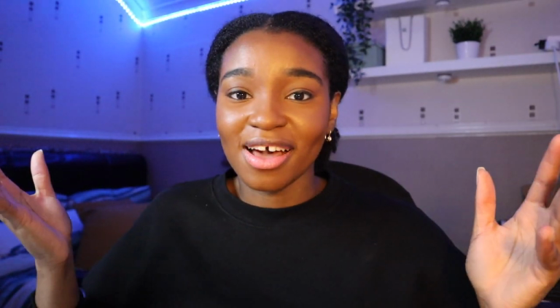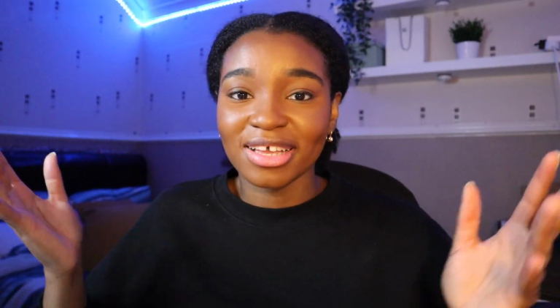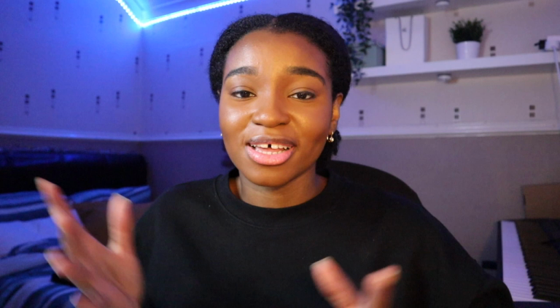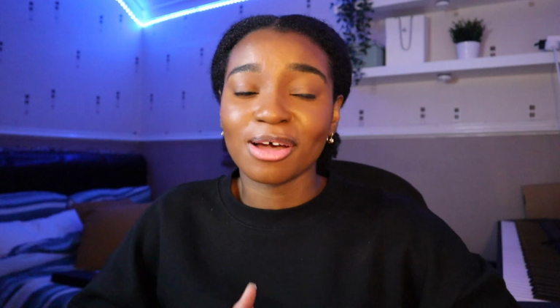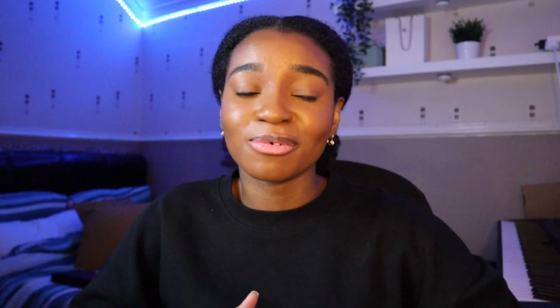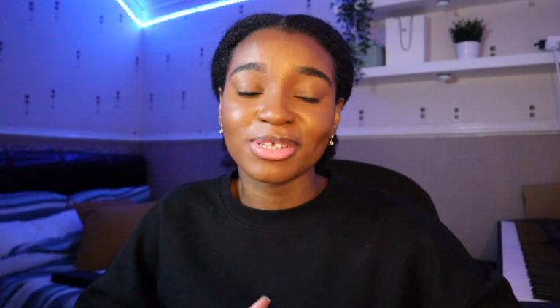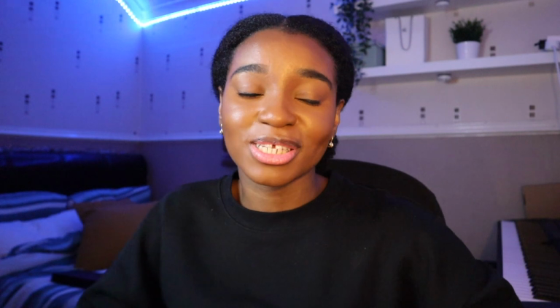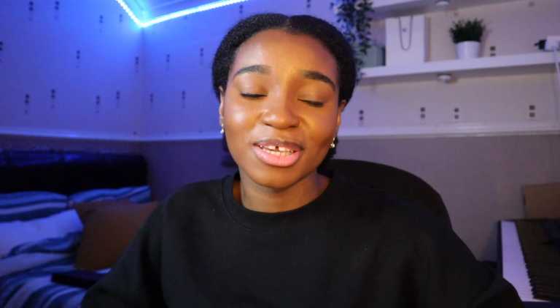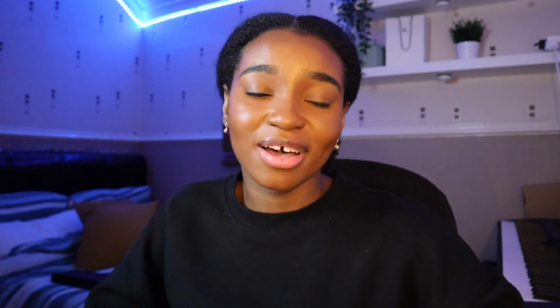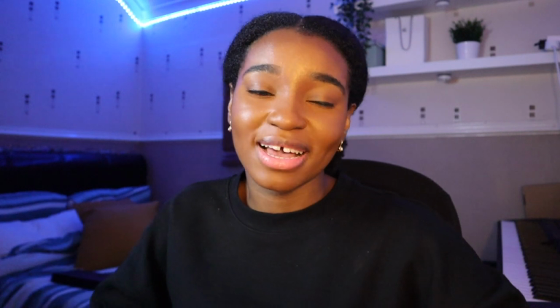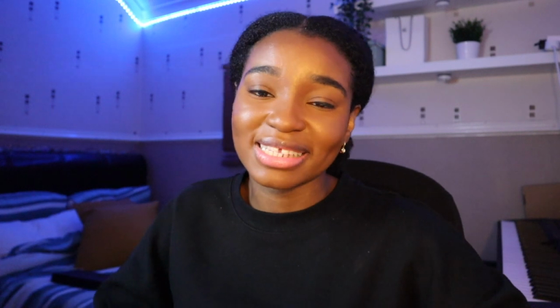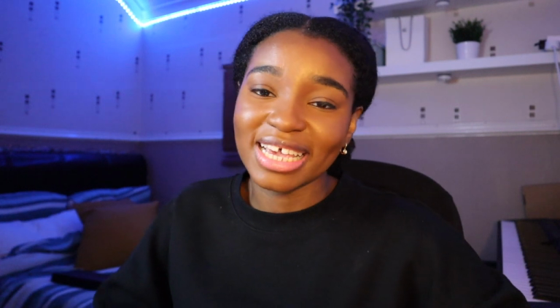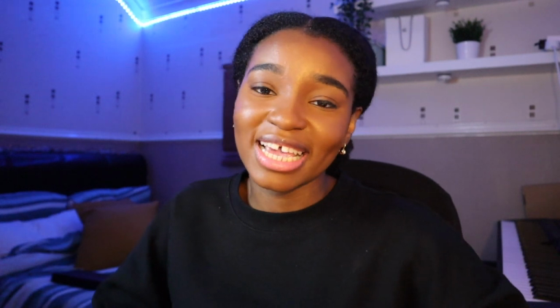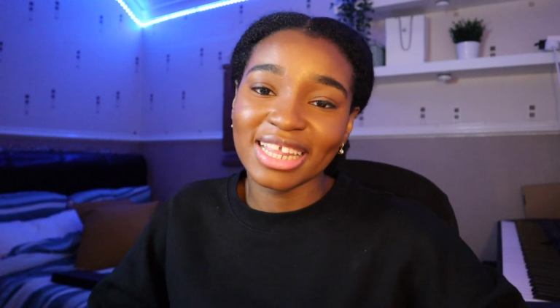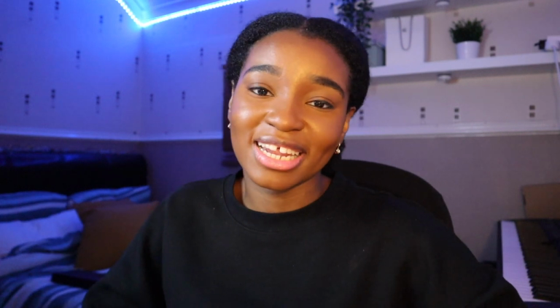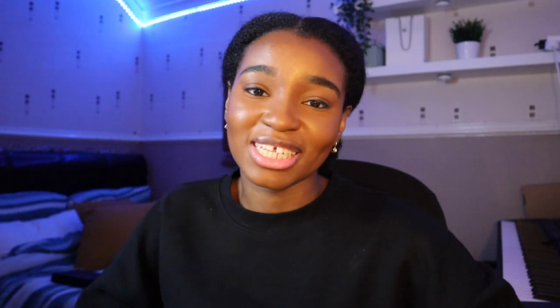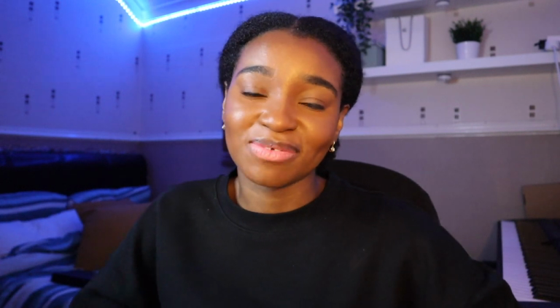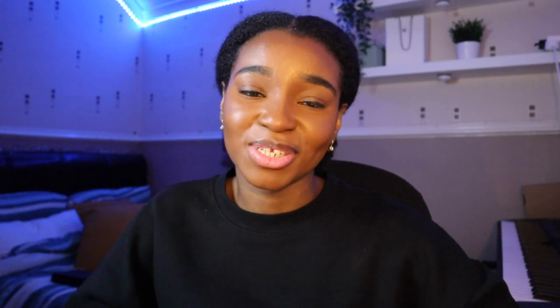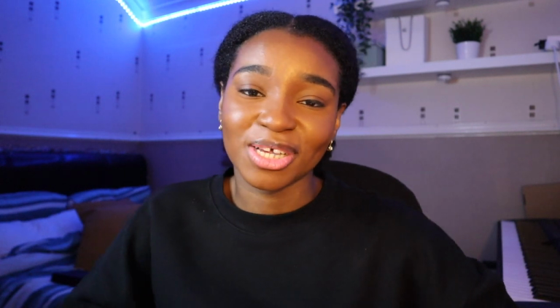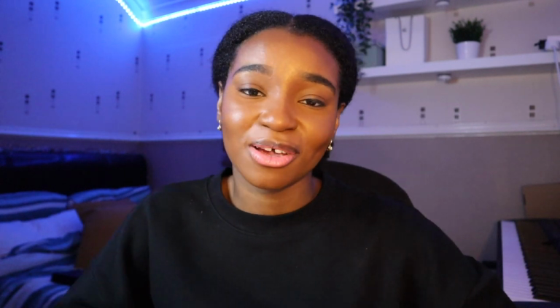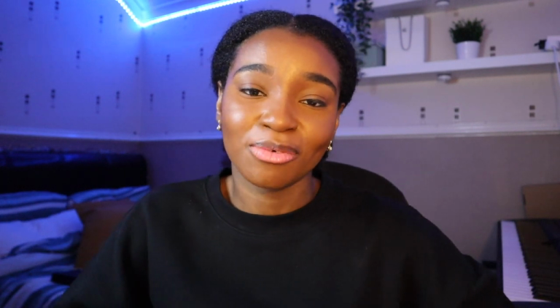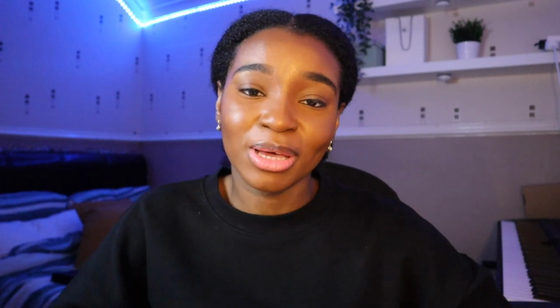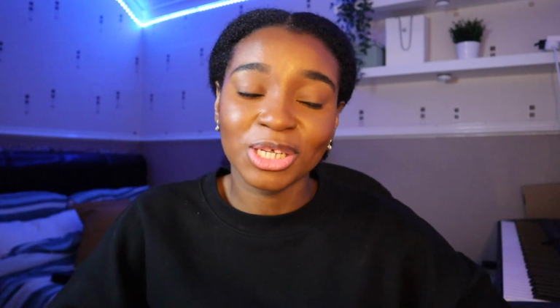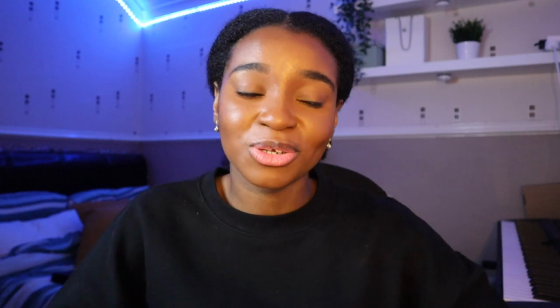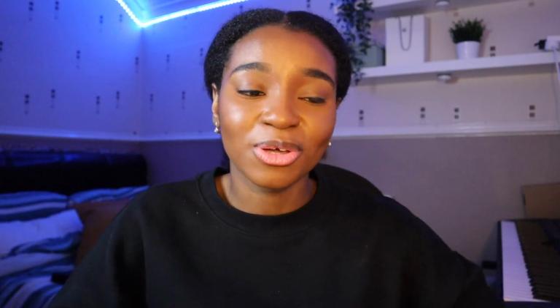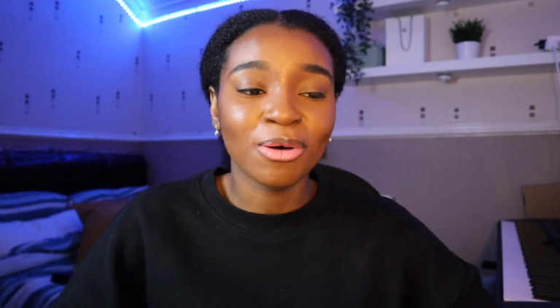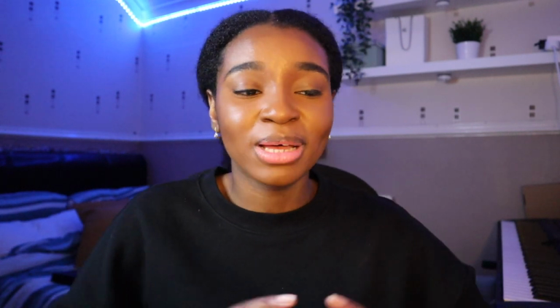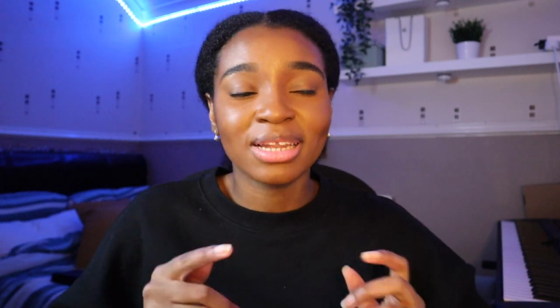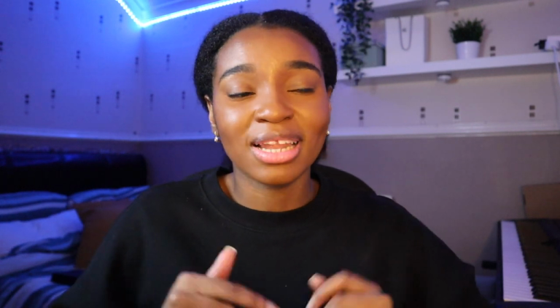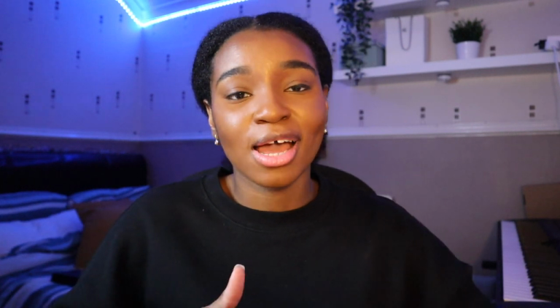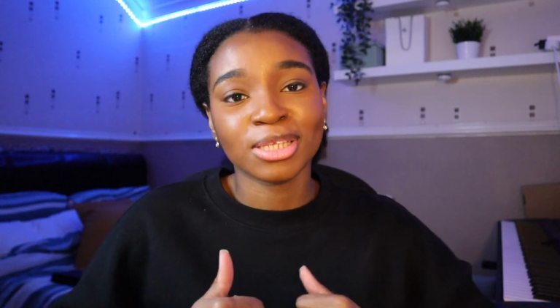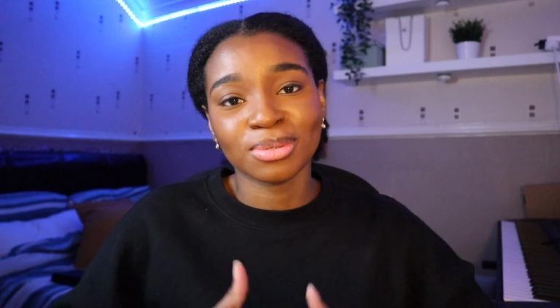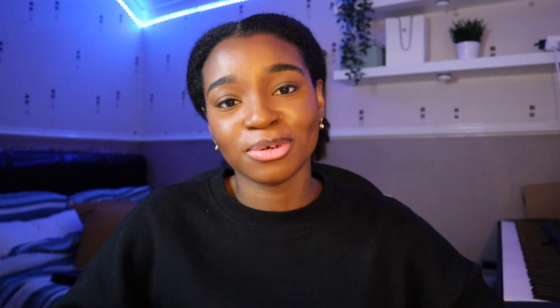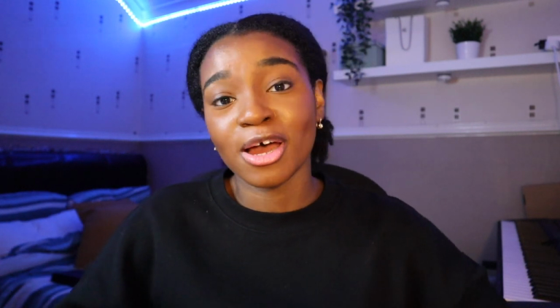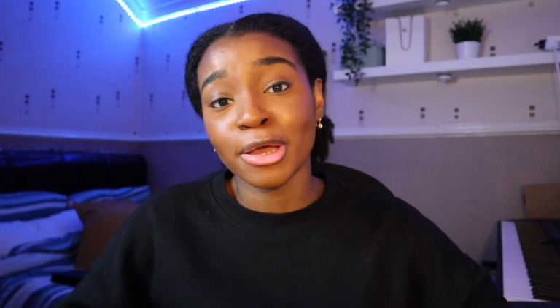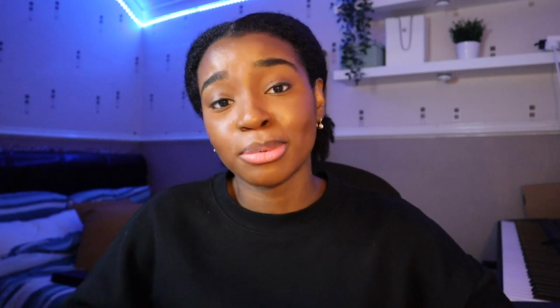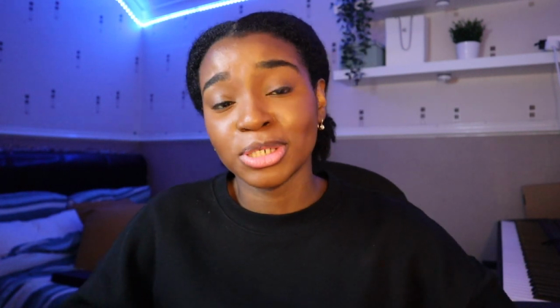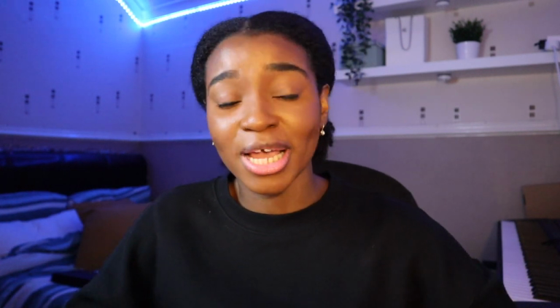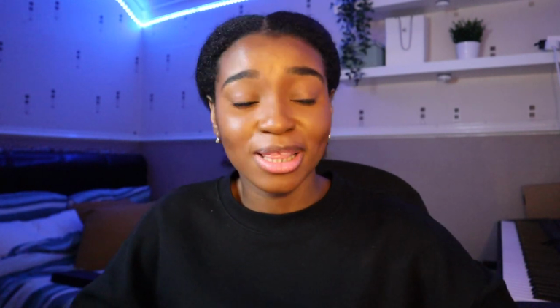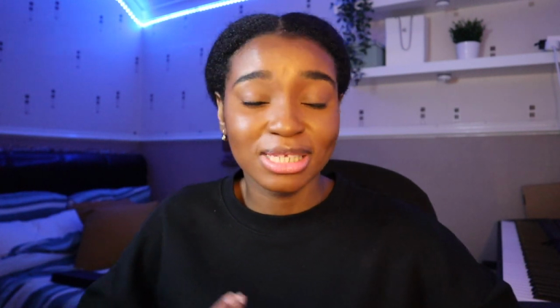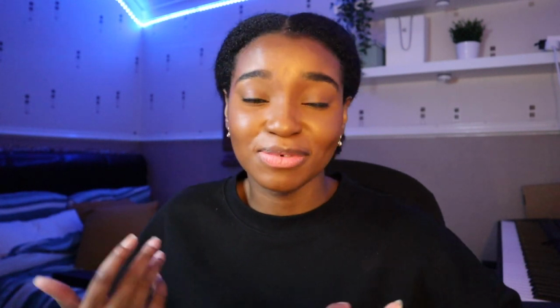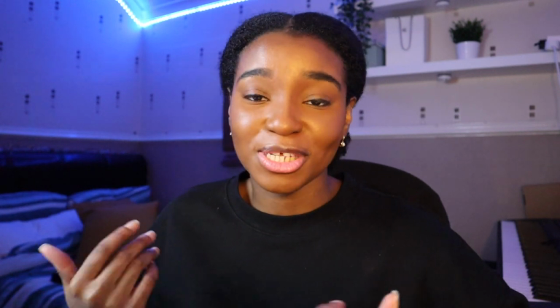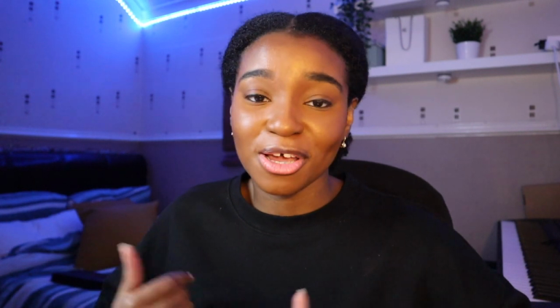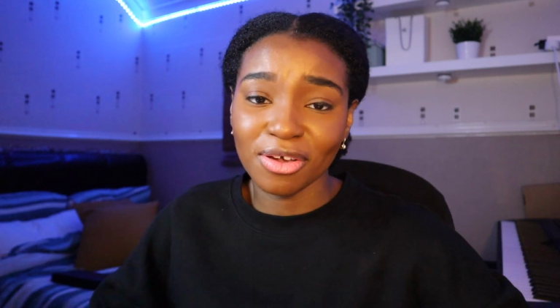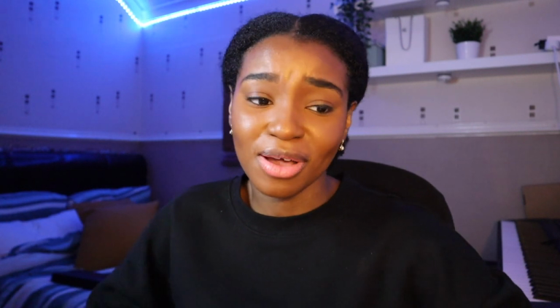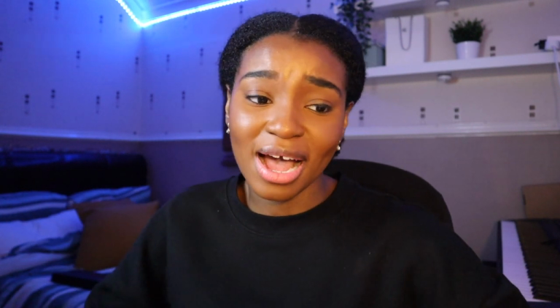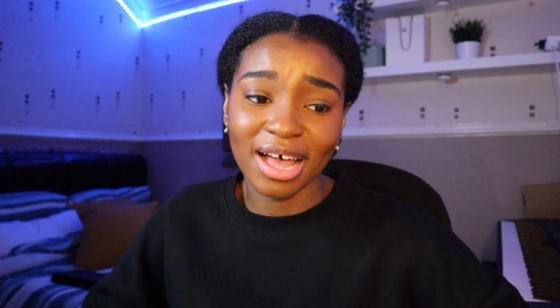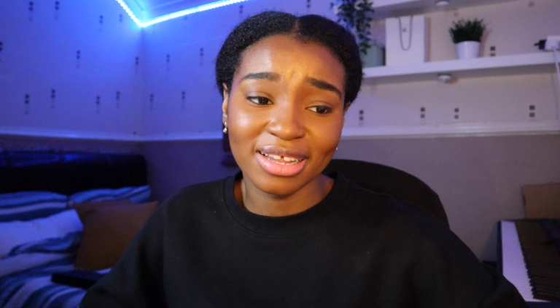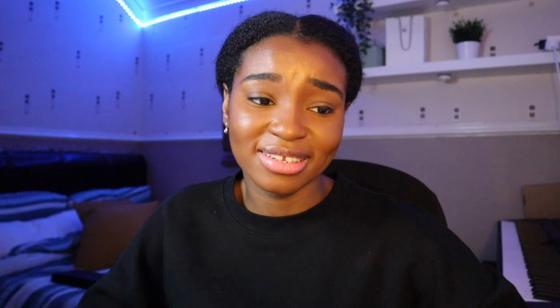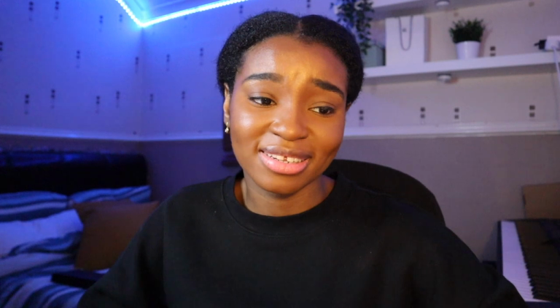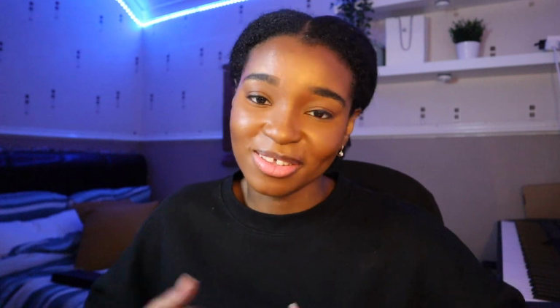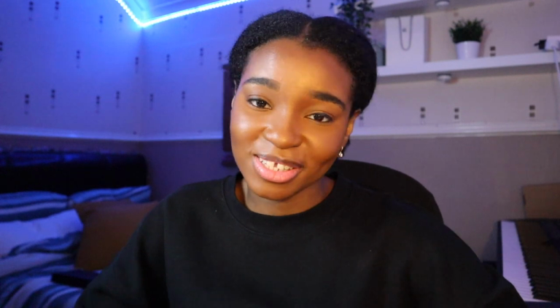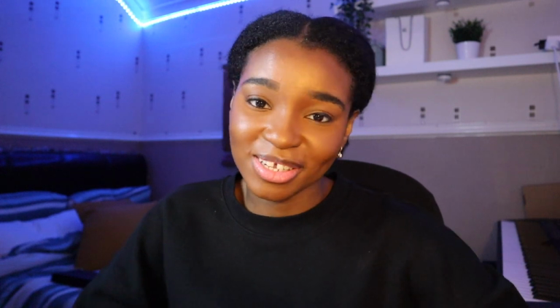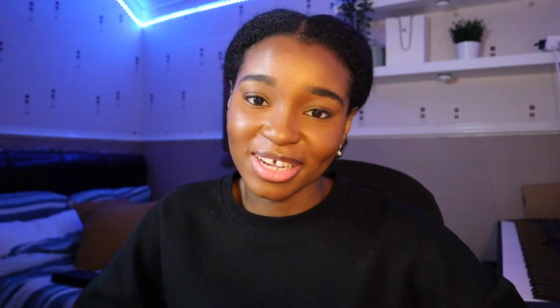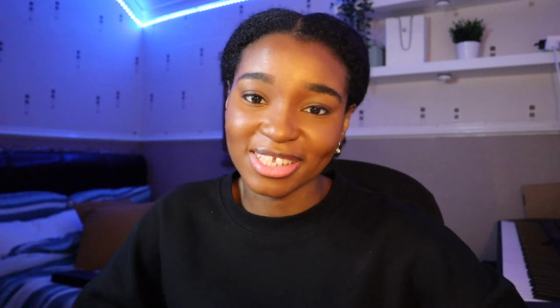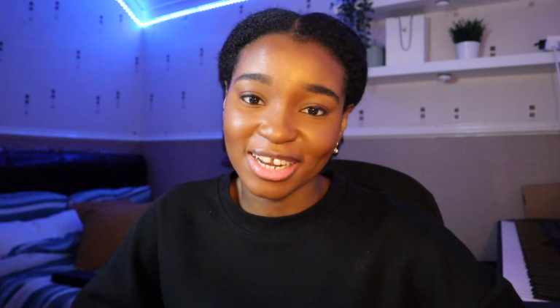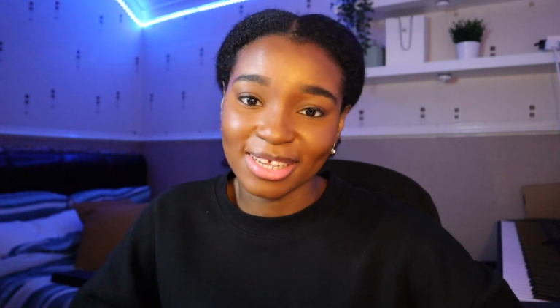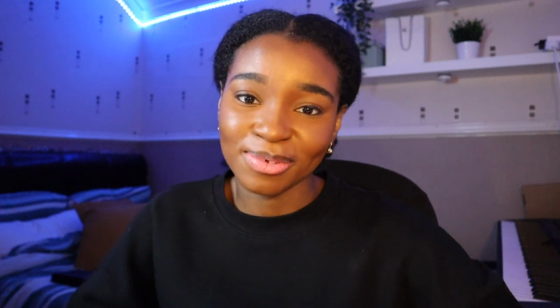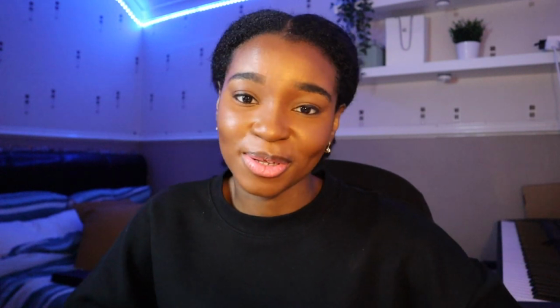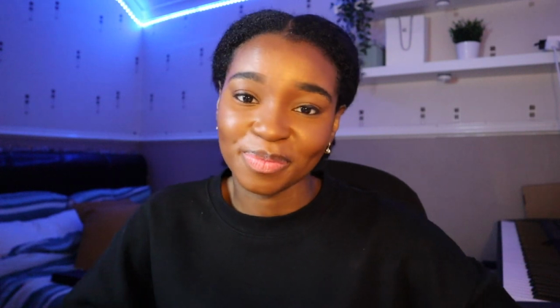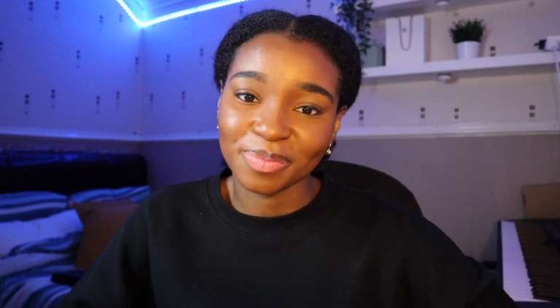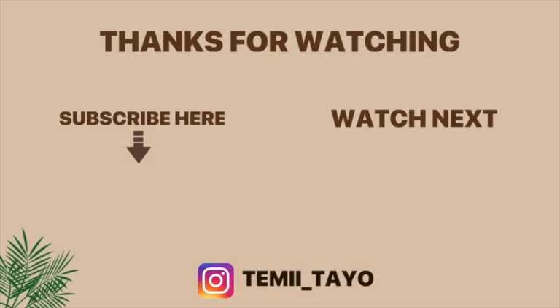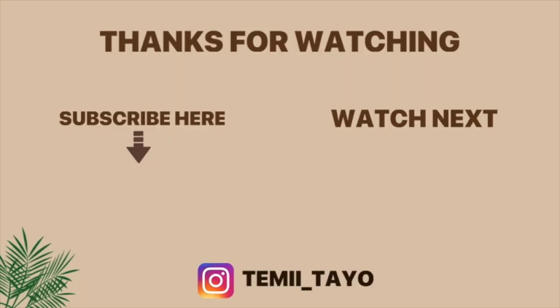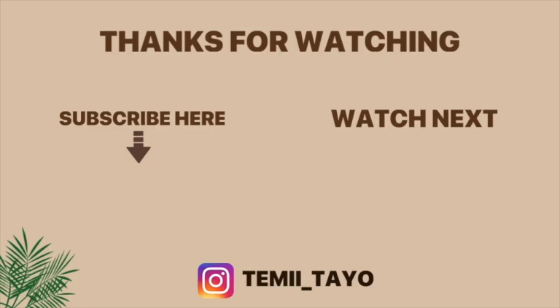That has been it, guys. I will see you in the next video. Make sure you comment, like, subscribe, and share this video. I'll see you guys in the next one. Bye!